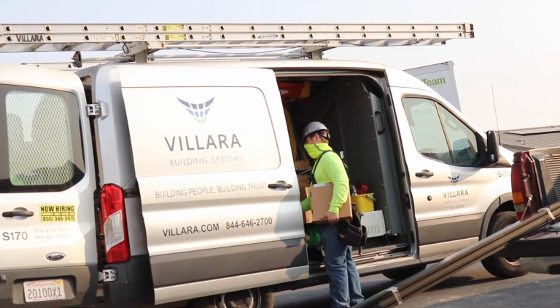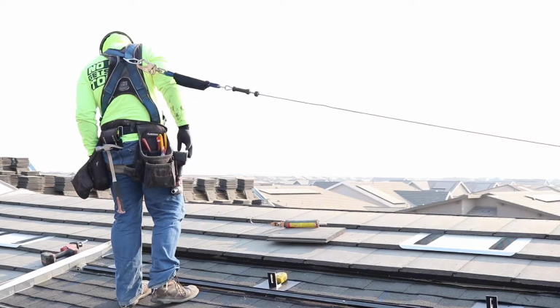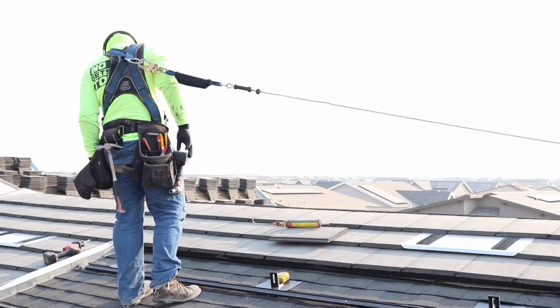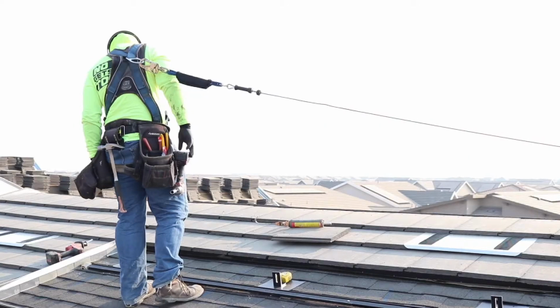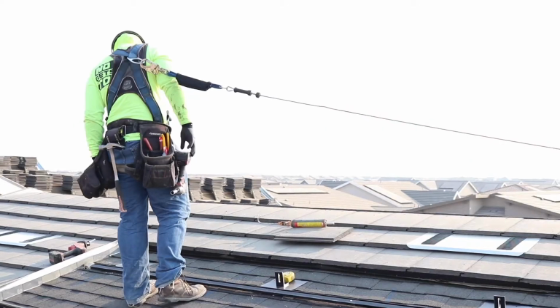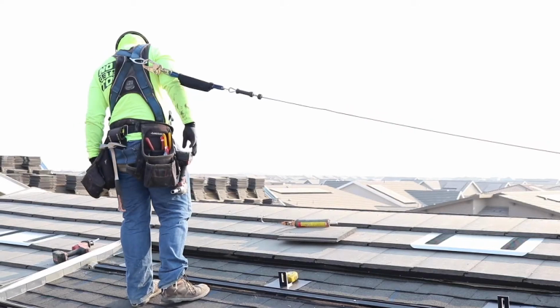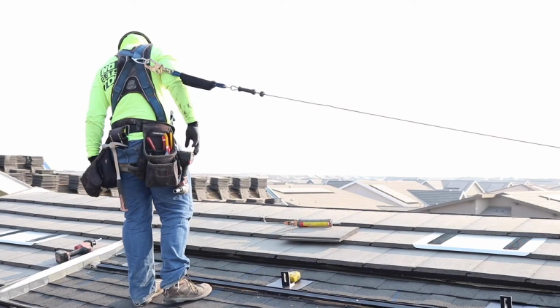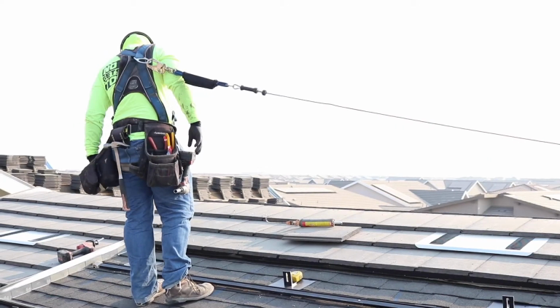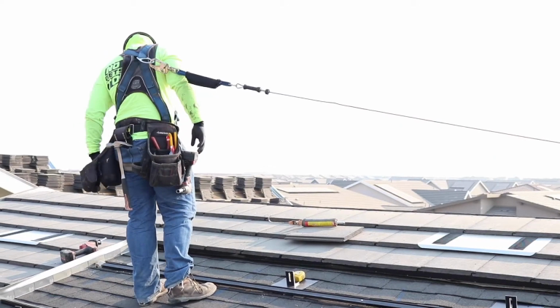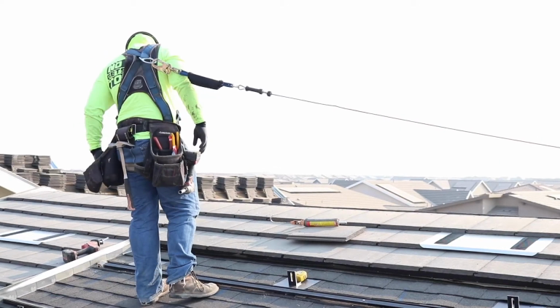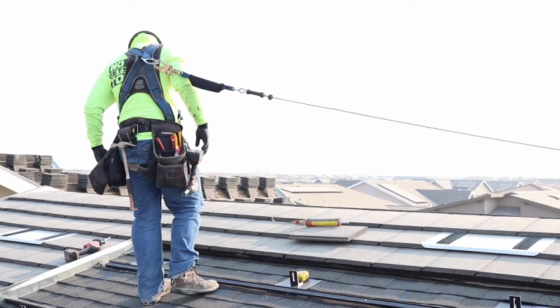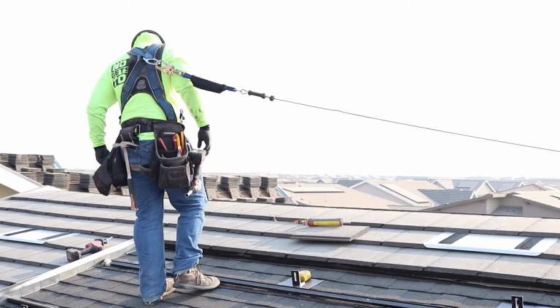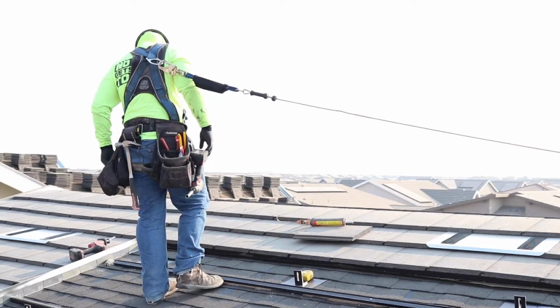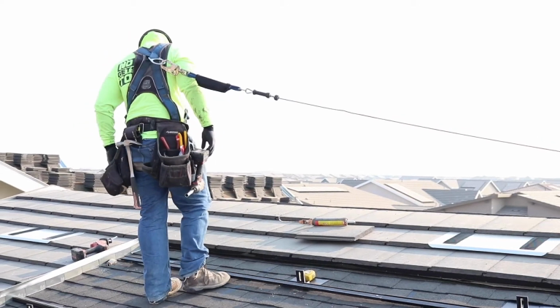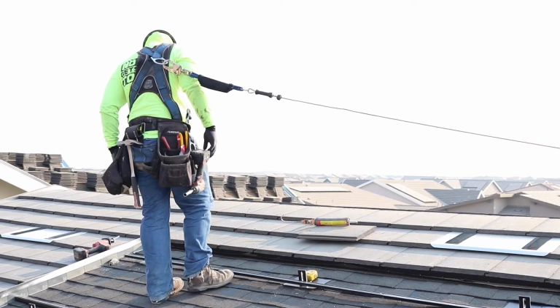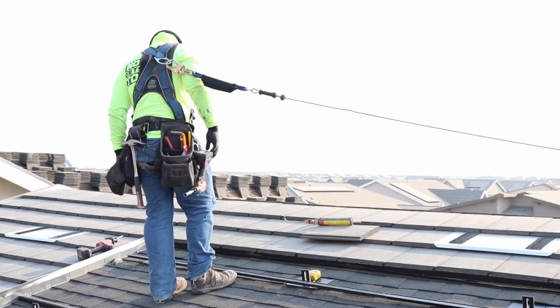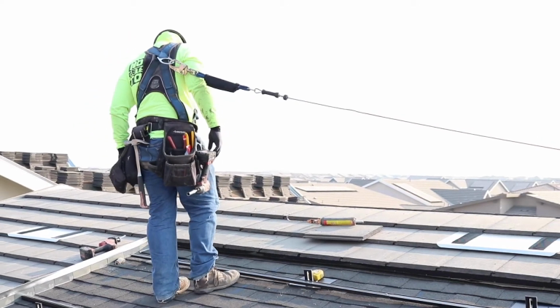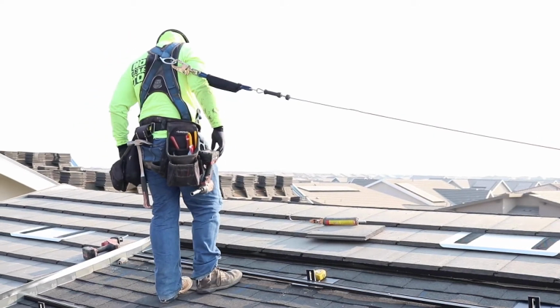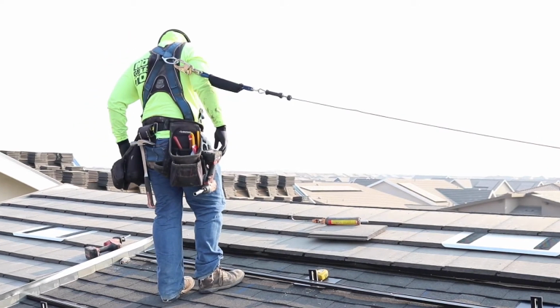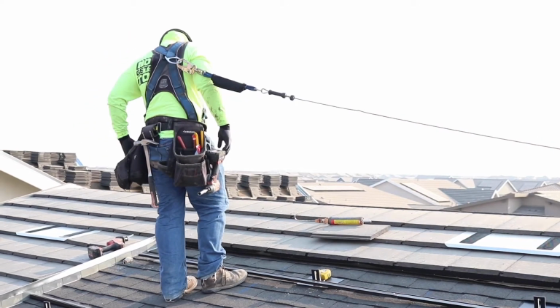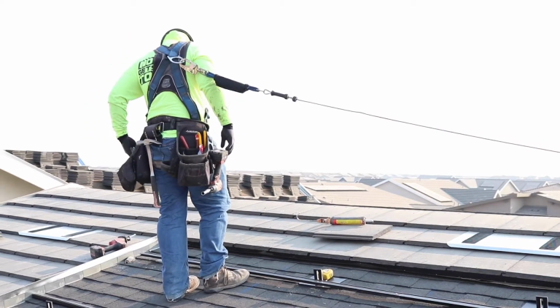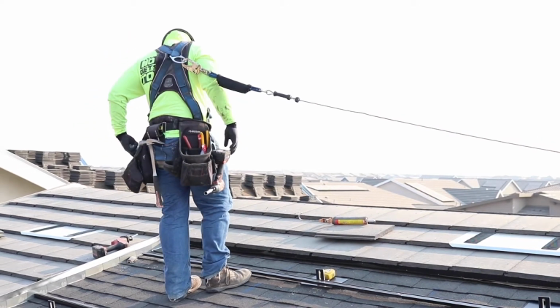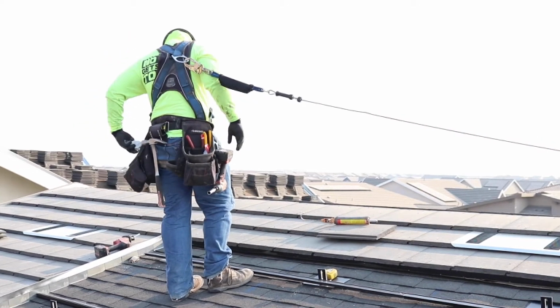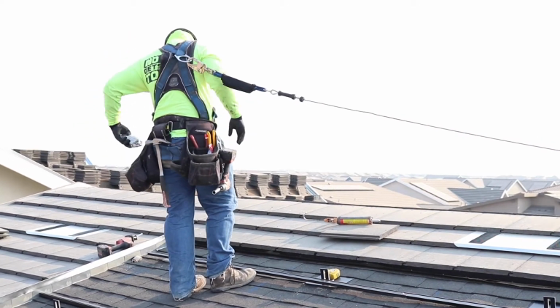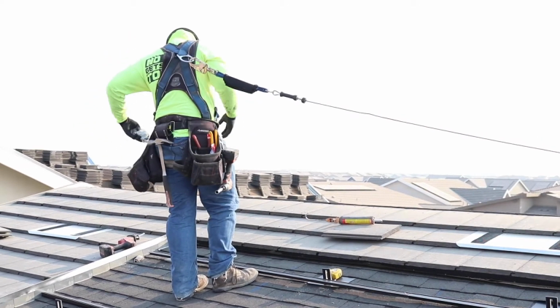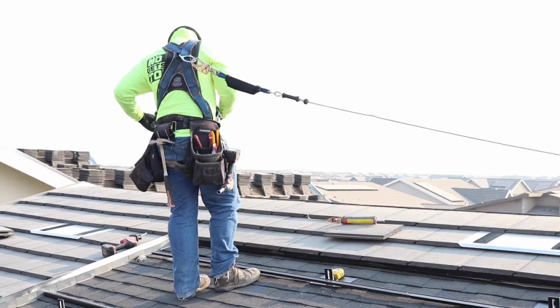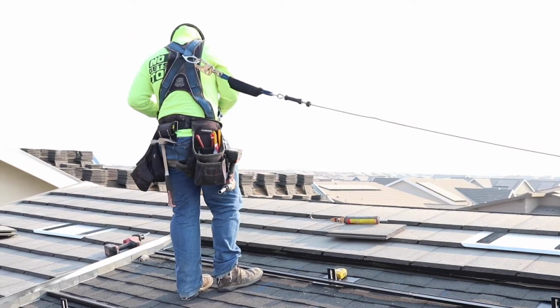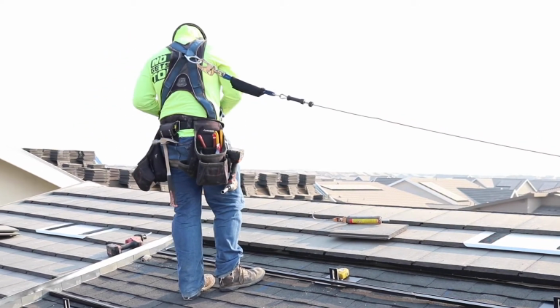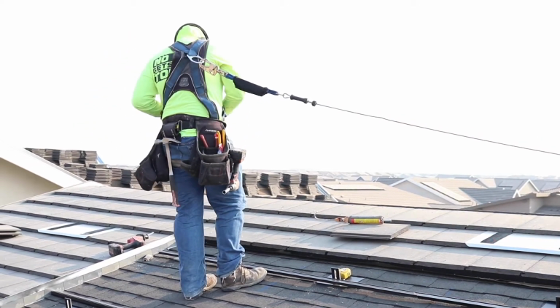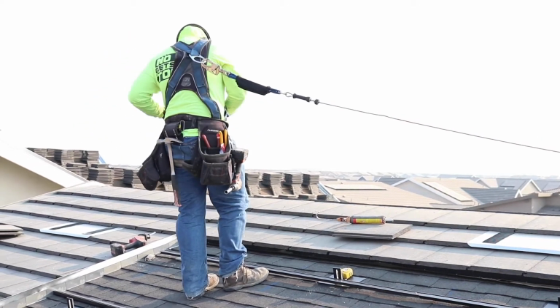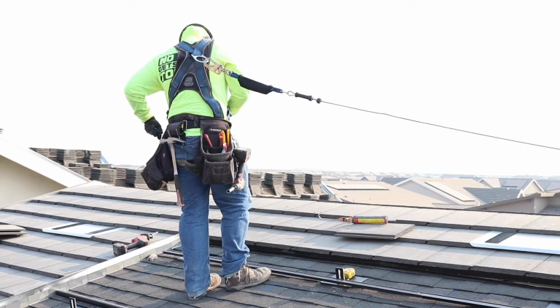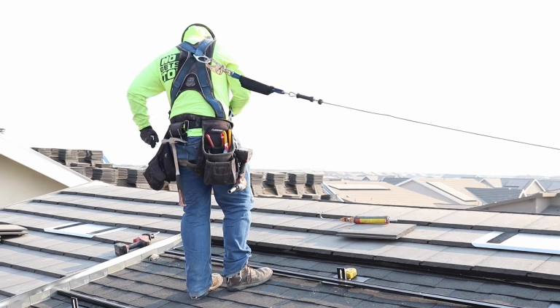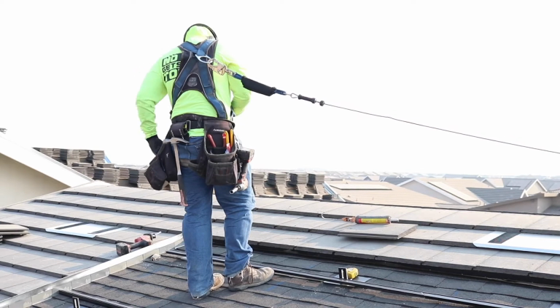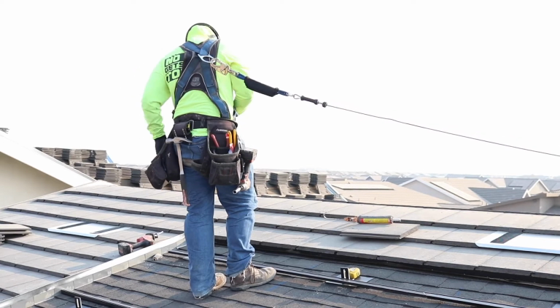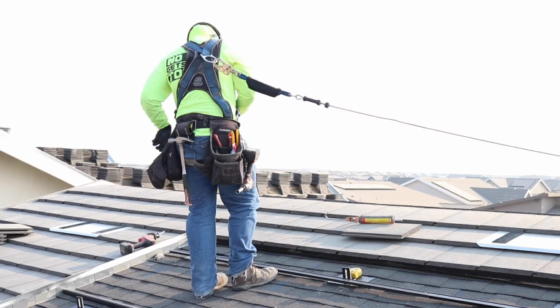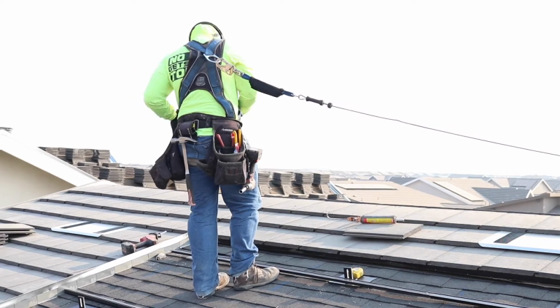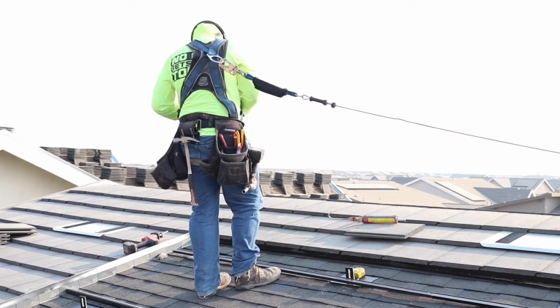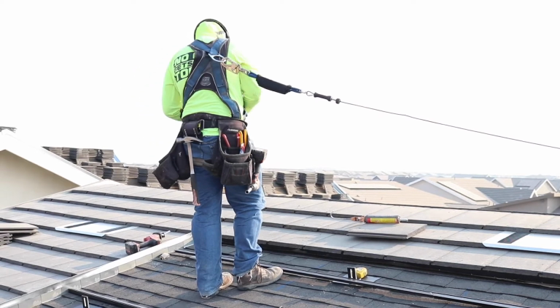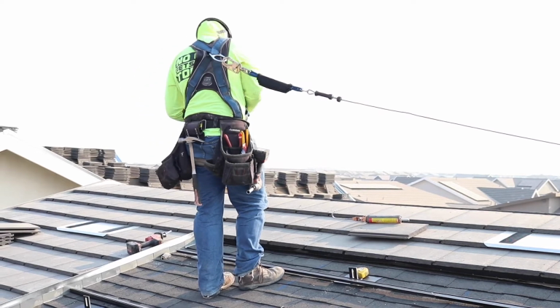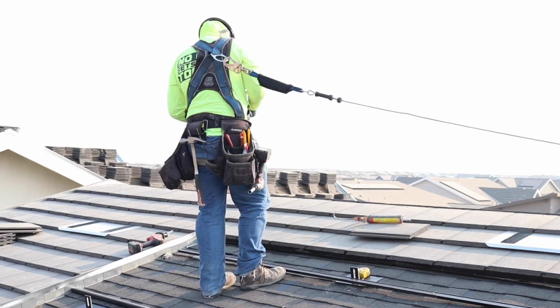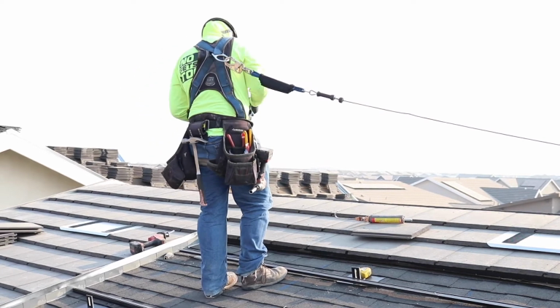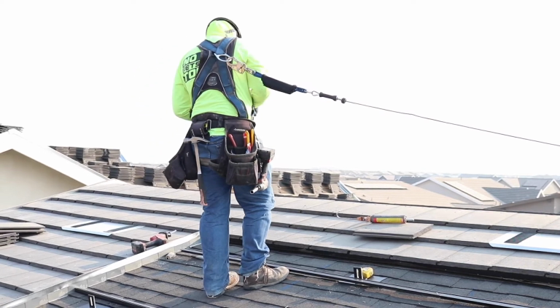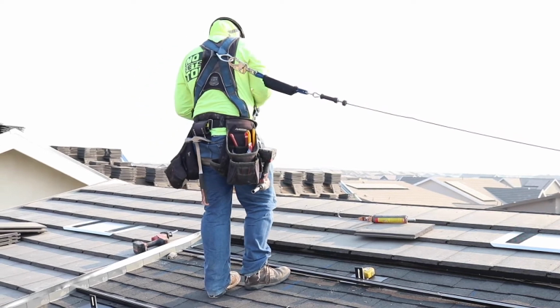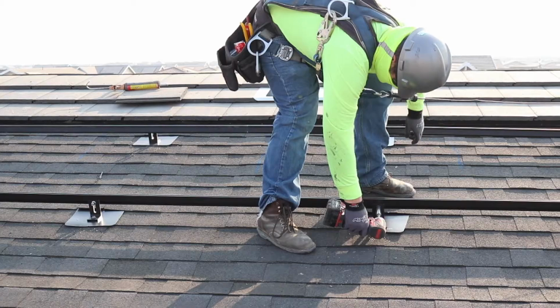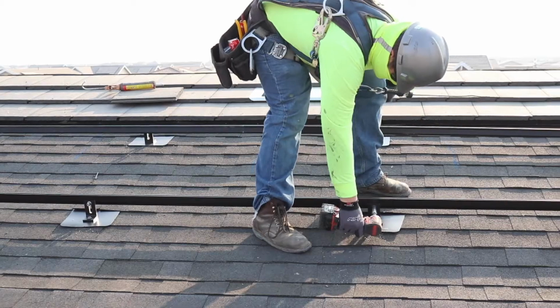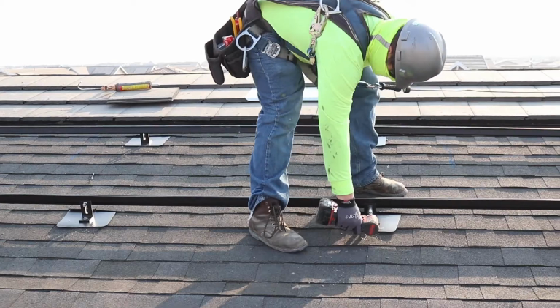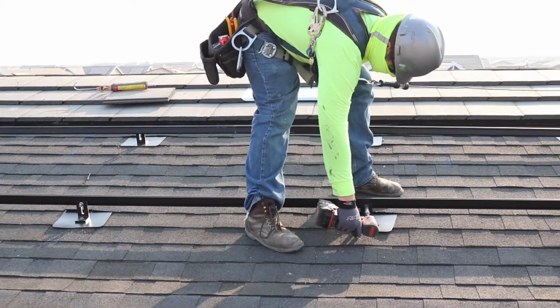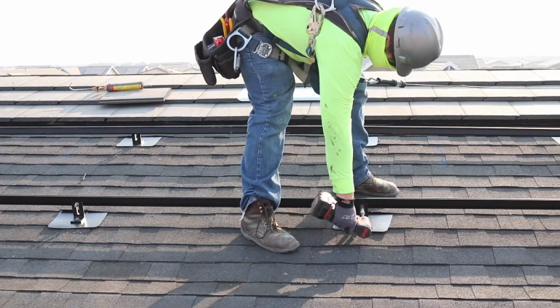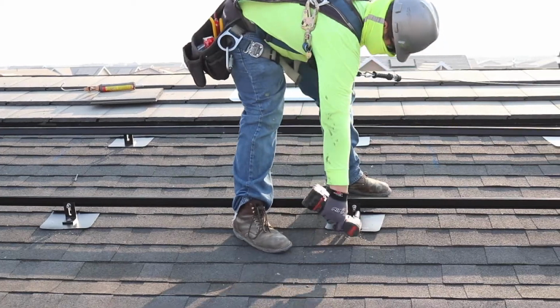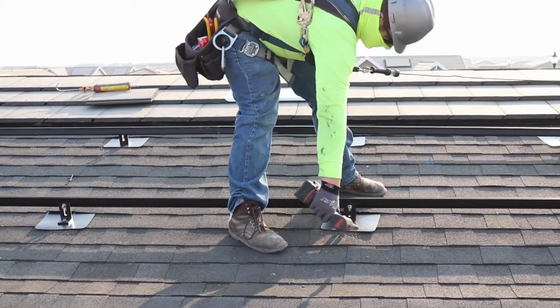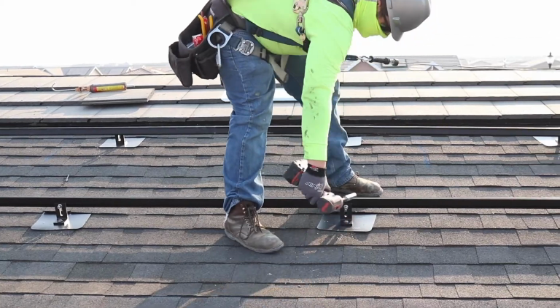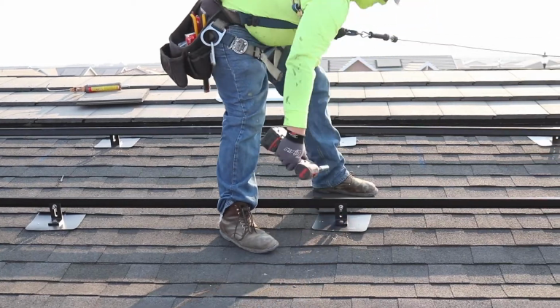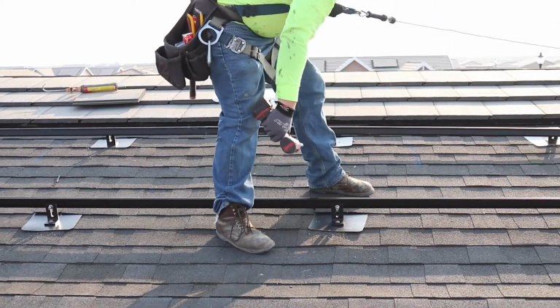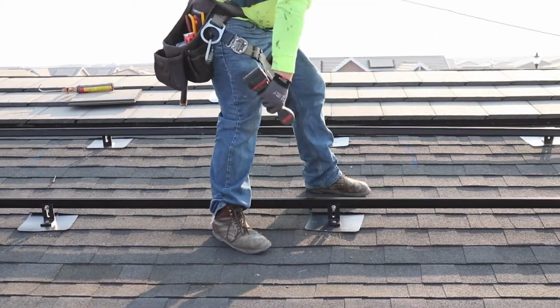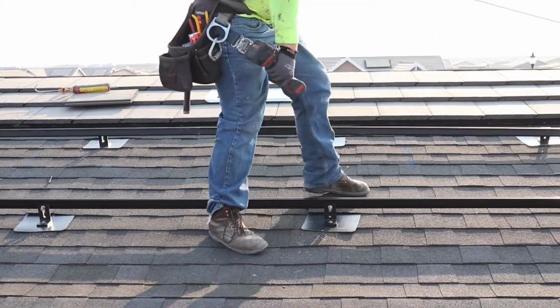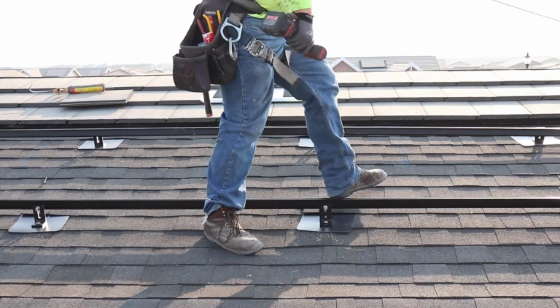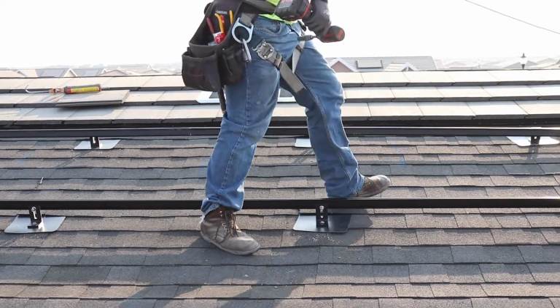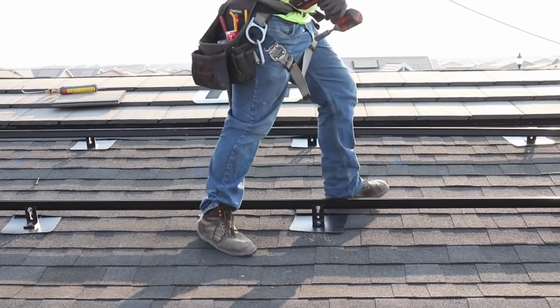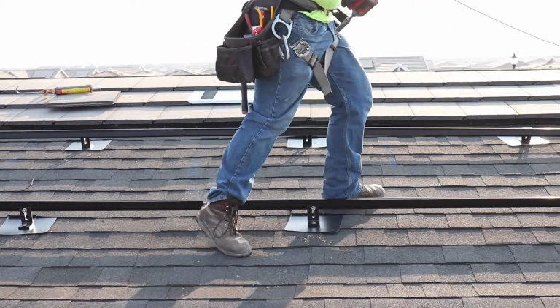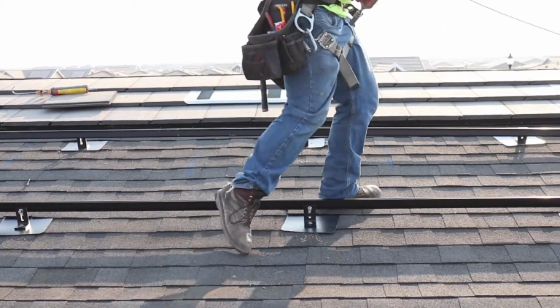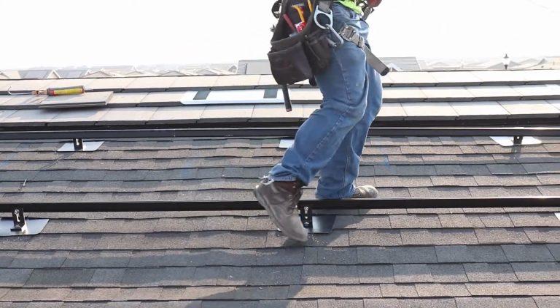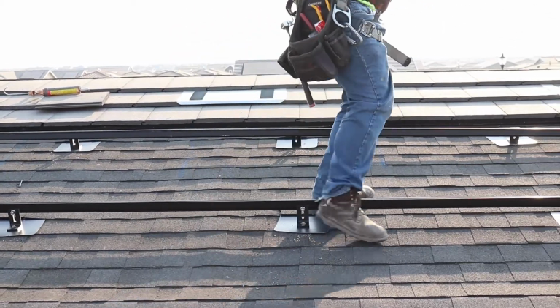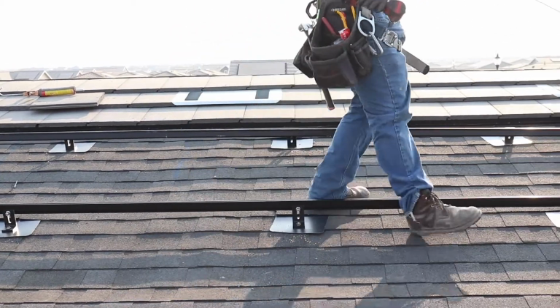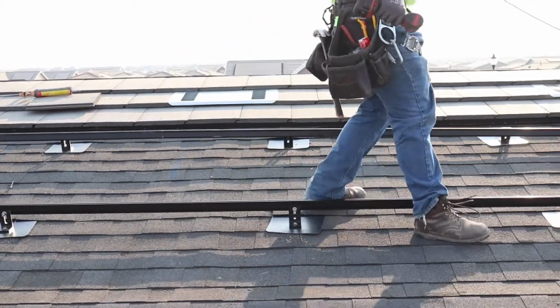After that, all our safety equipment is checked, and we make sure all the lighters are tied off and everyone is clear on what needs to be accomplished on the day.